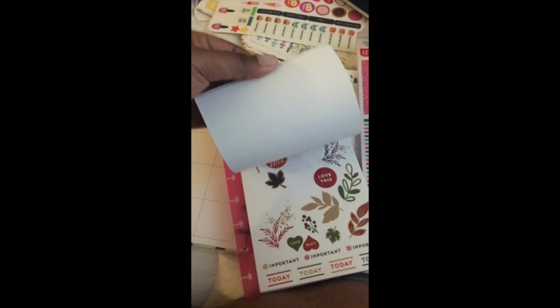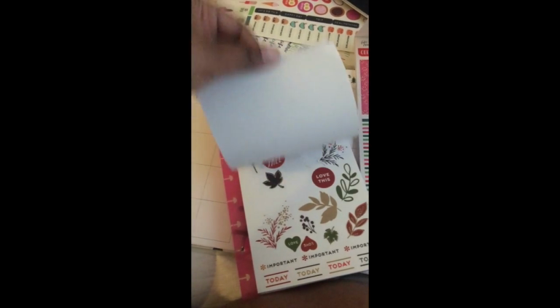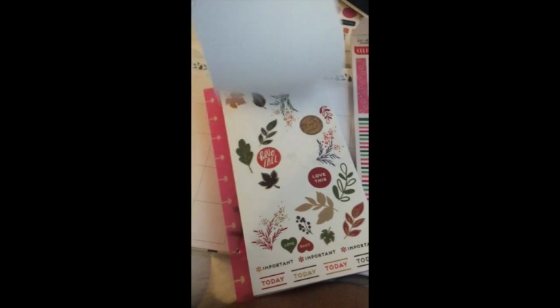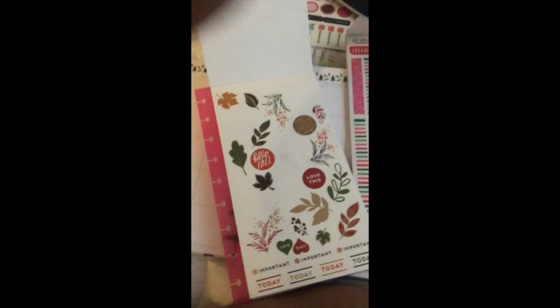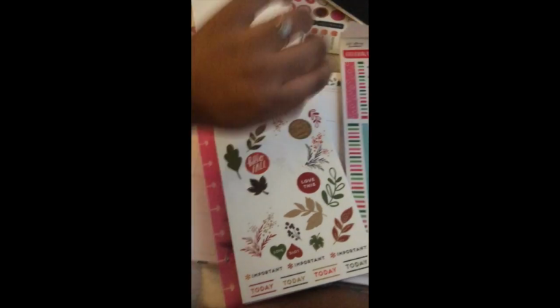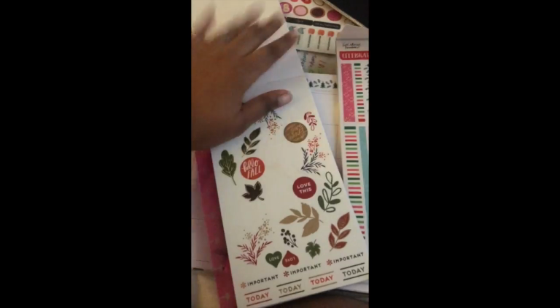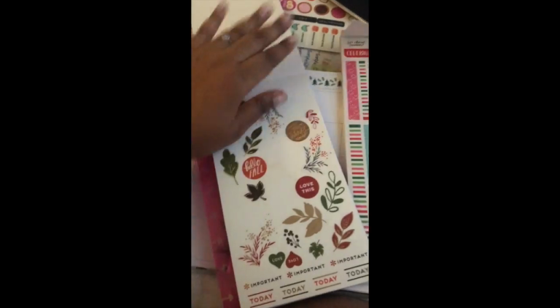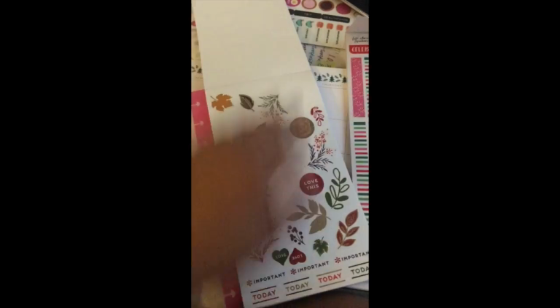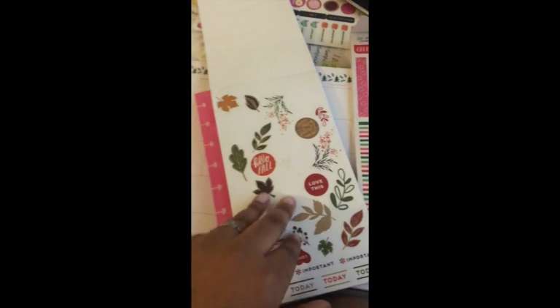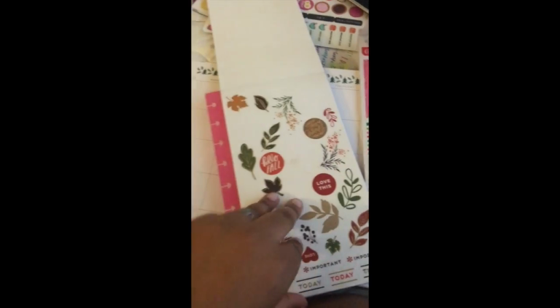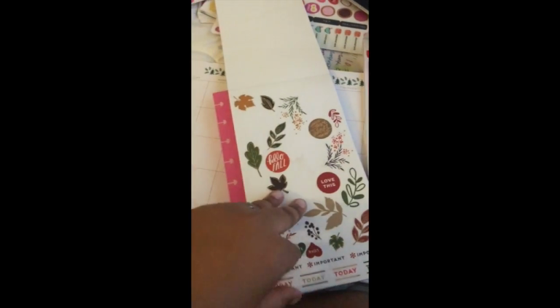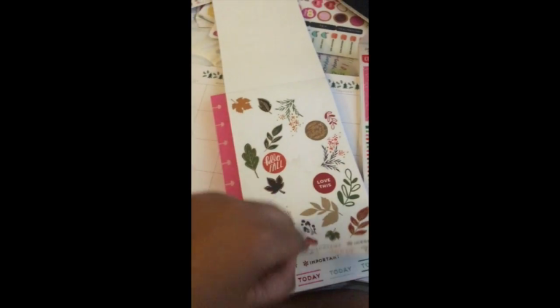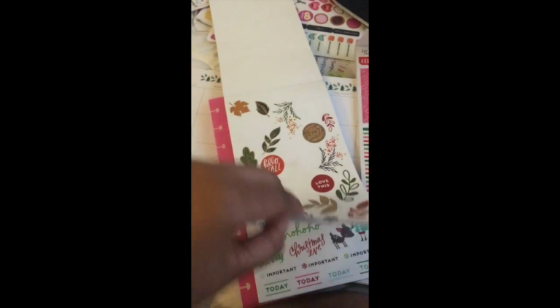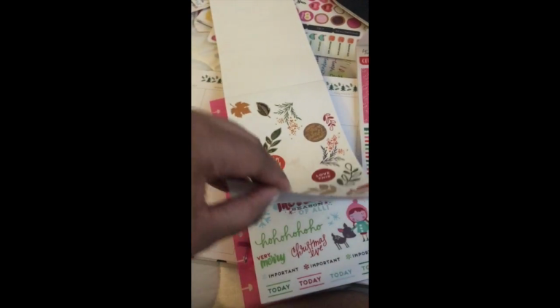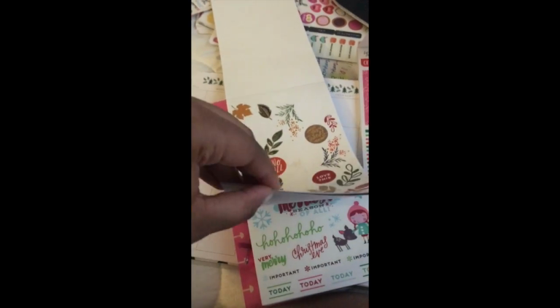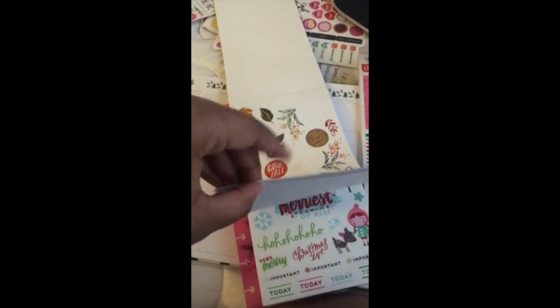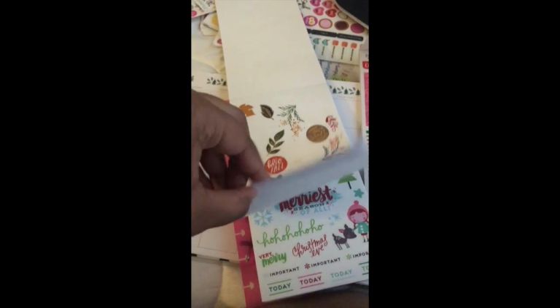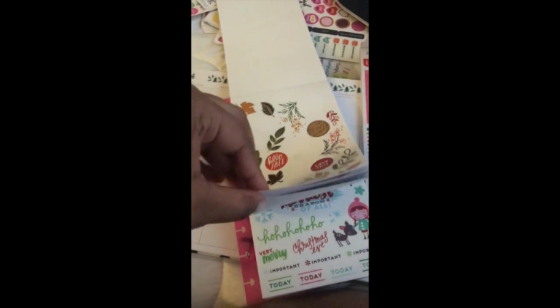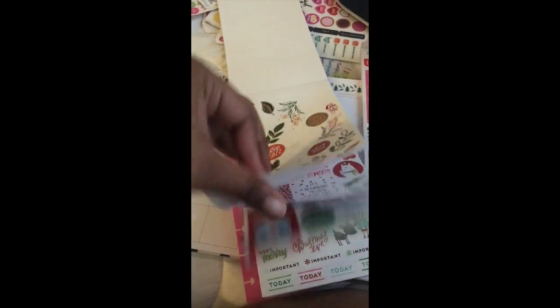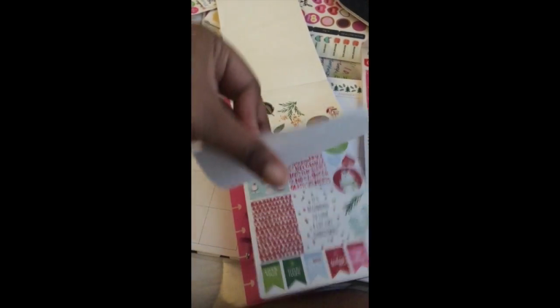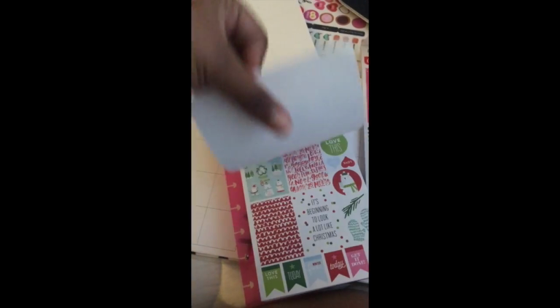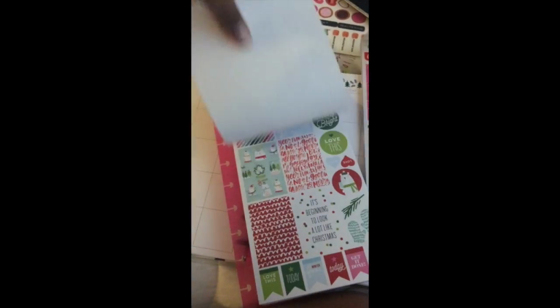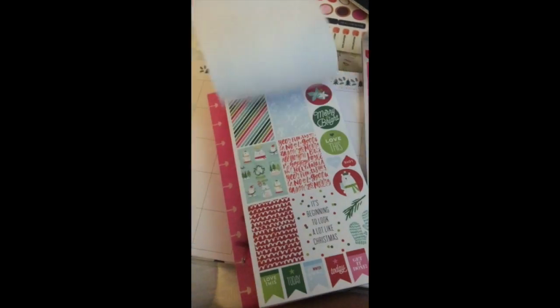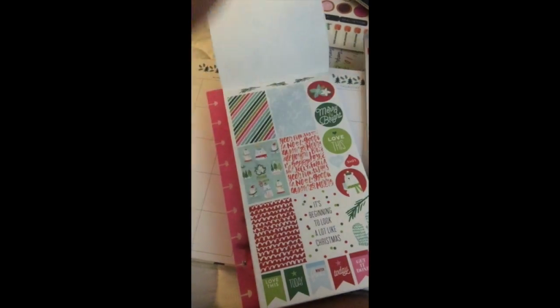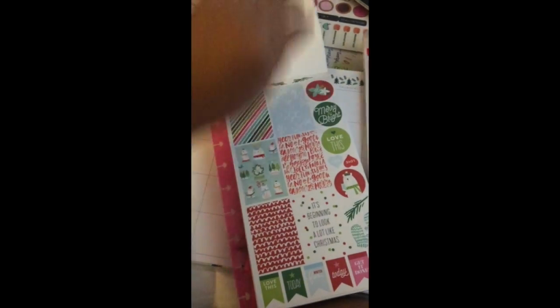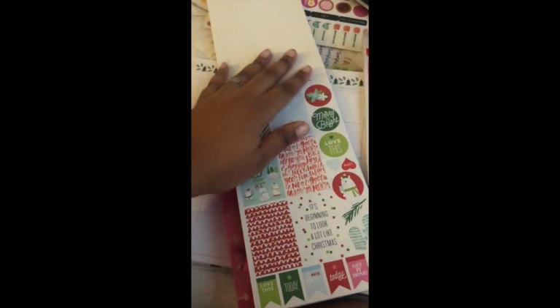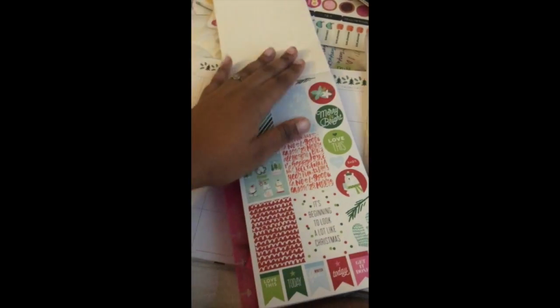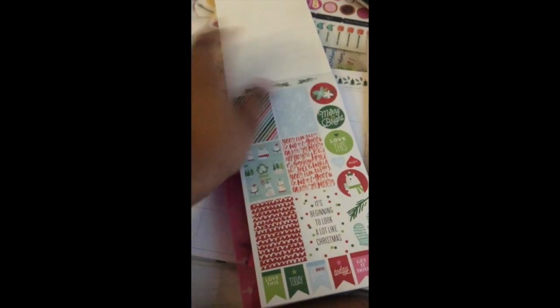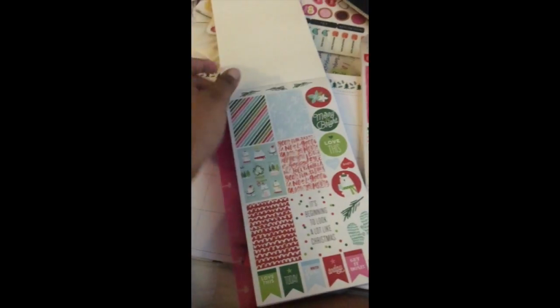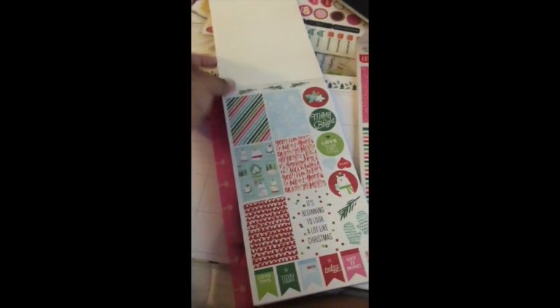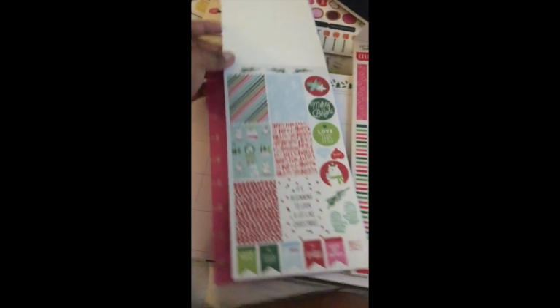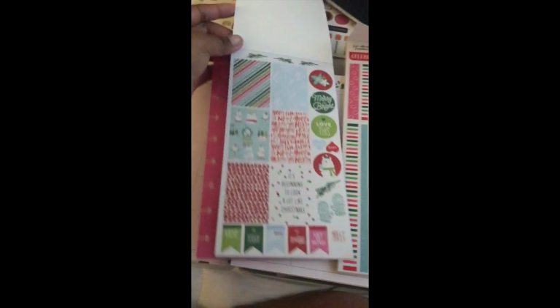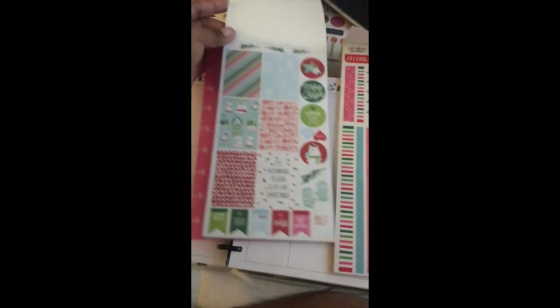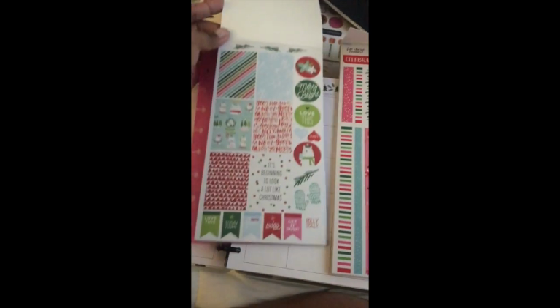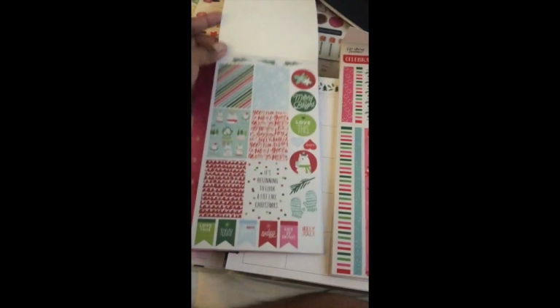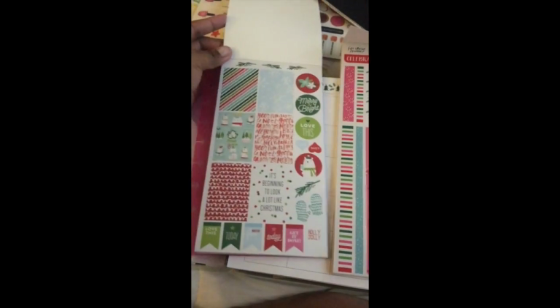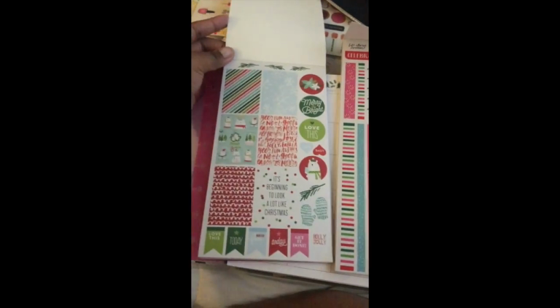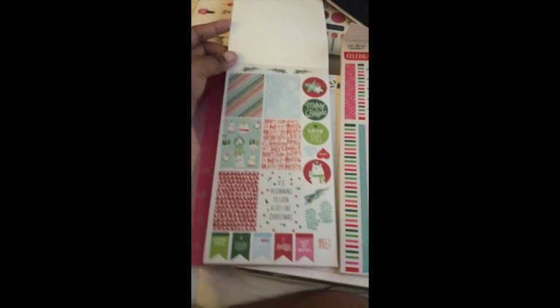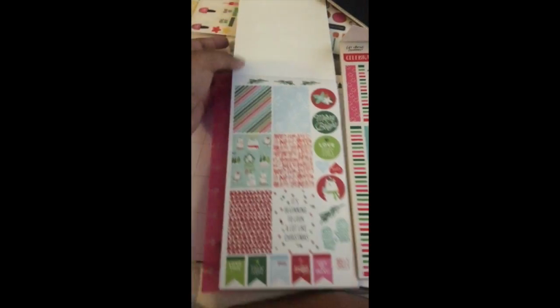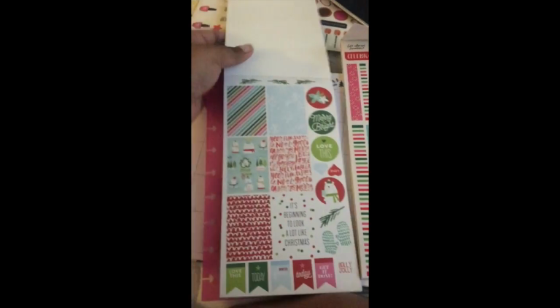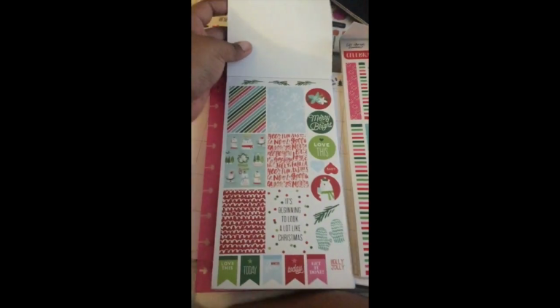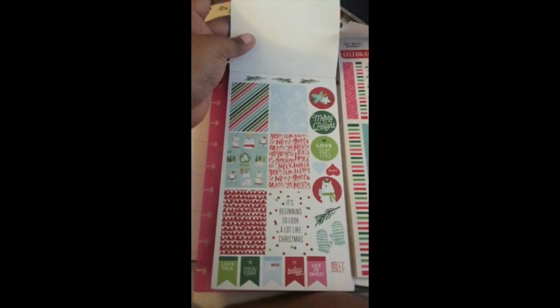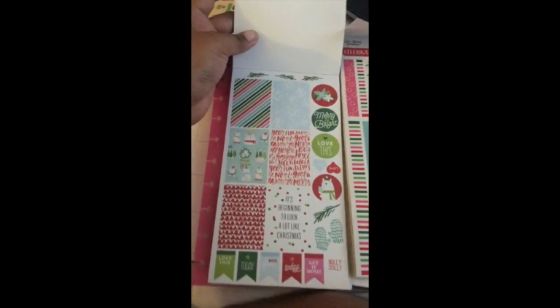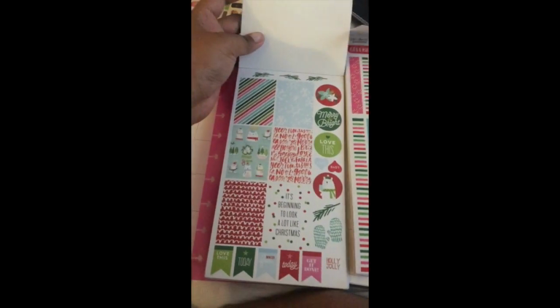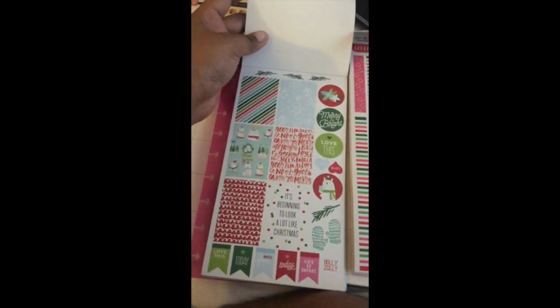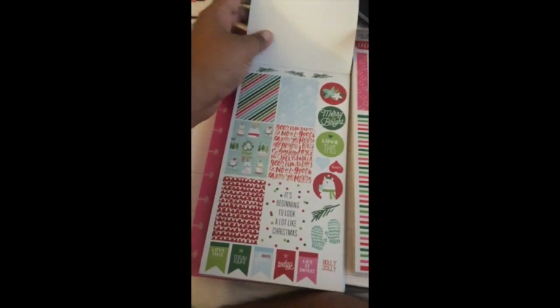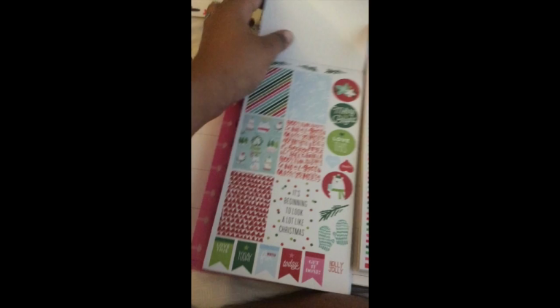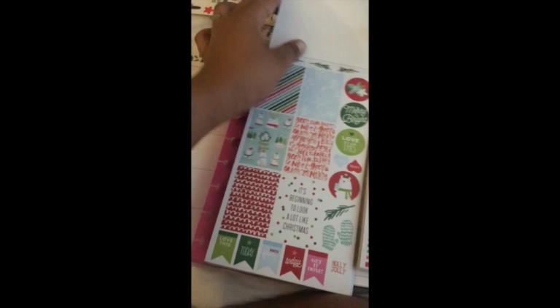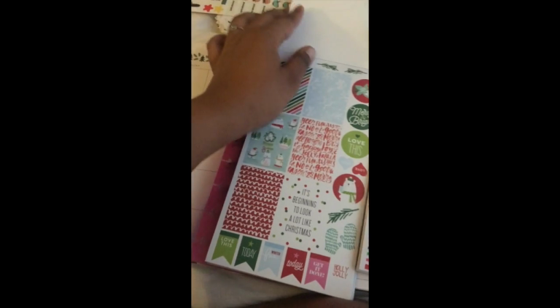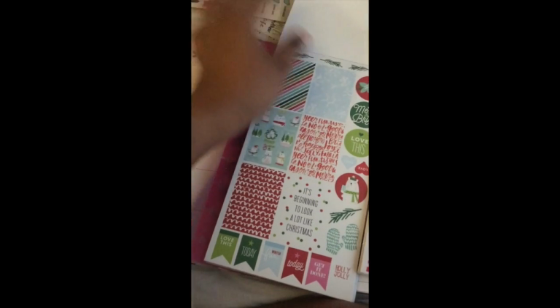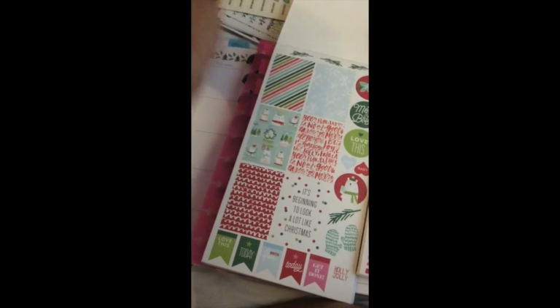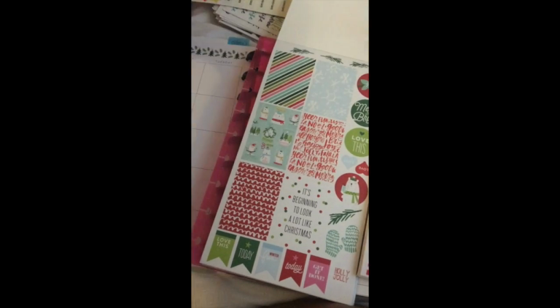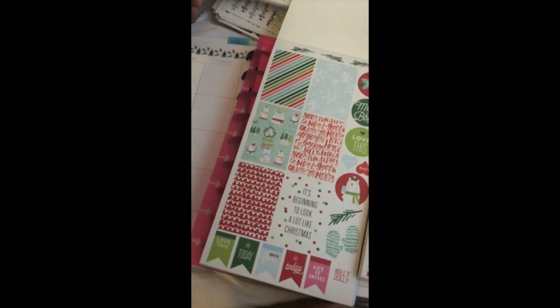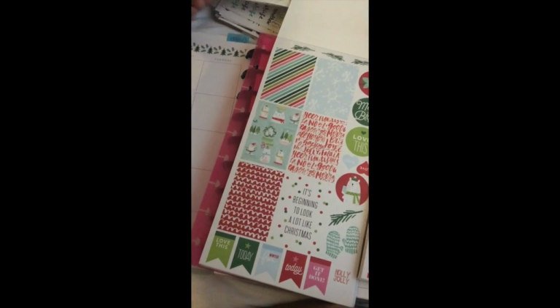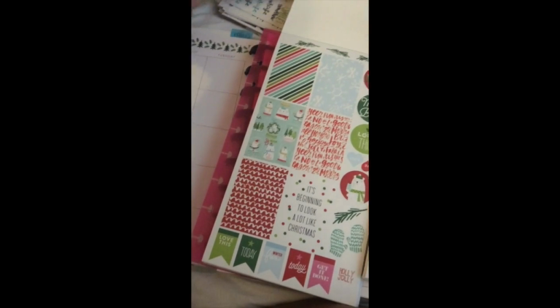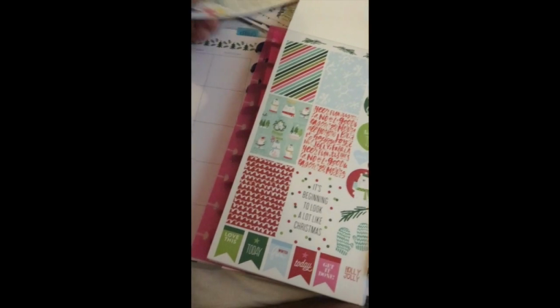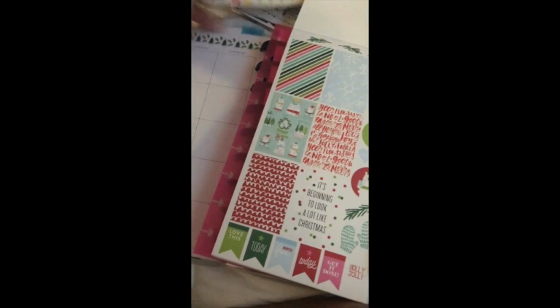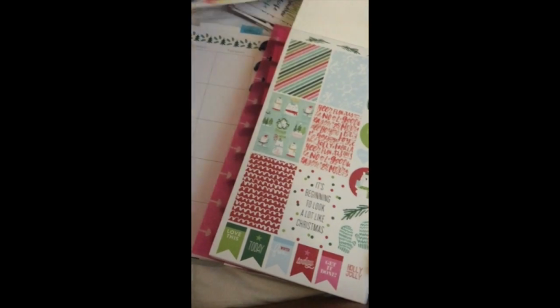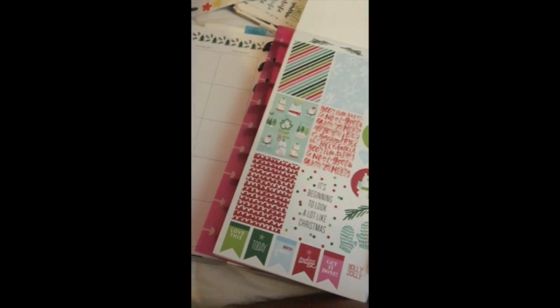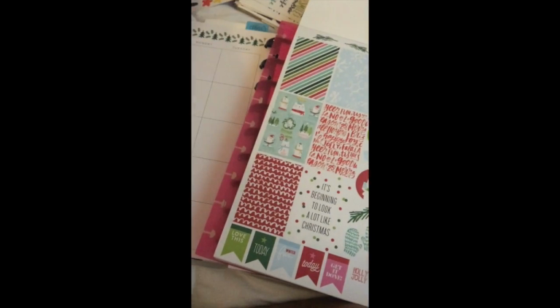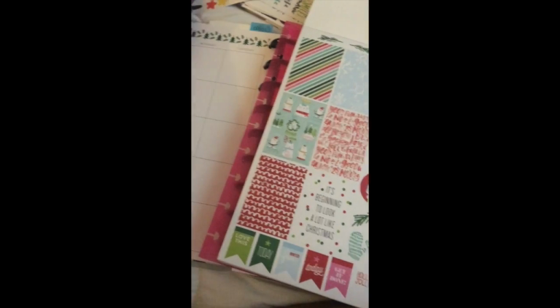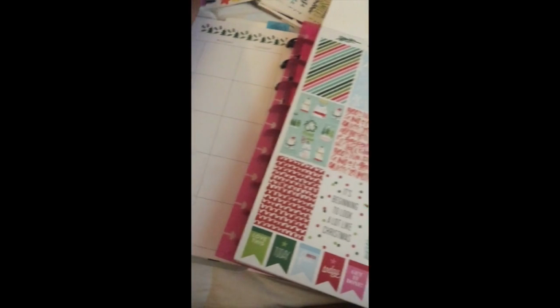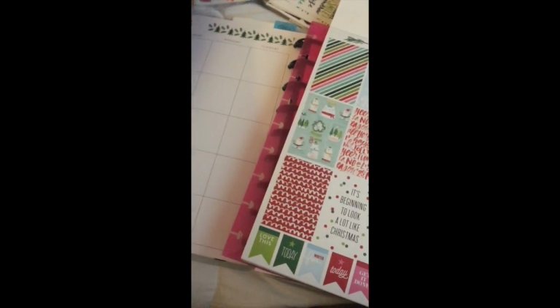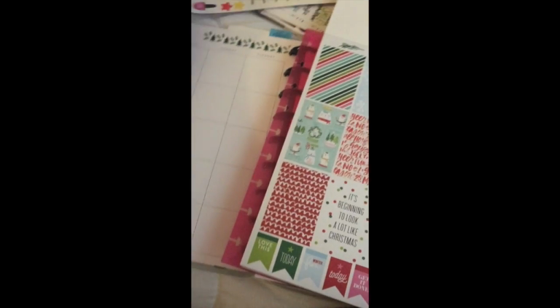It has stickers for fall, winter, spring, and summer. It just has a lot of stickers I really enjoy — they're very beautiful.